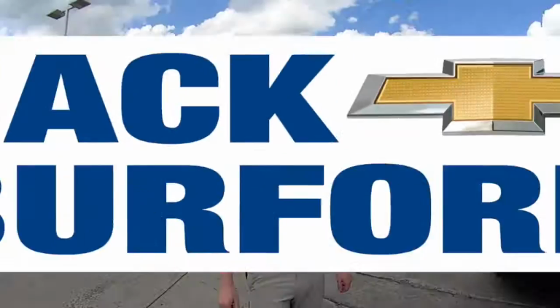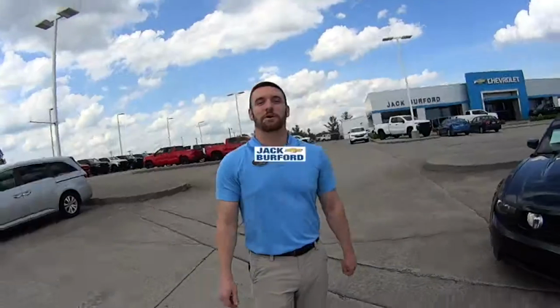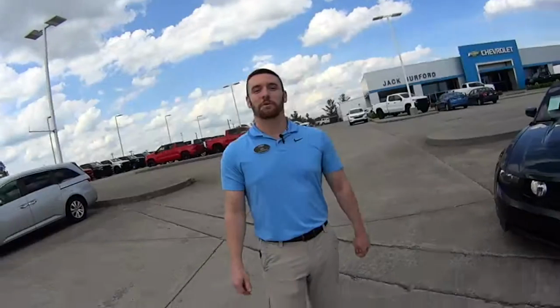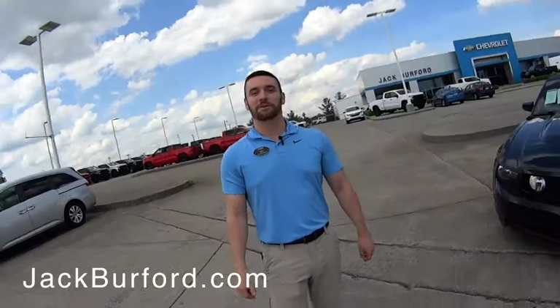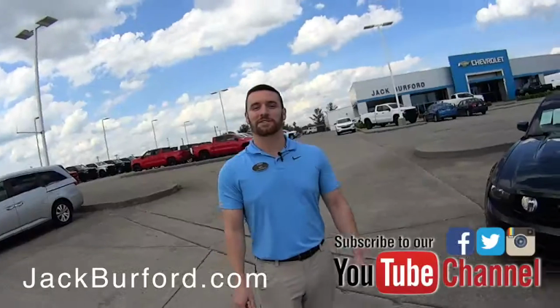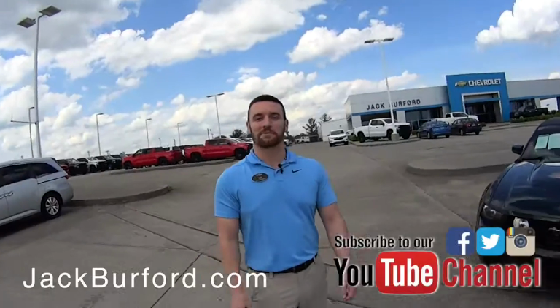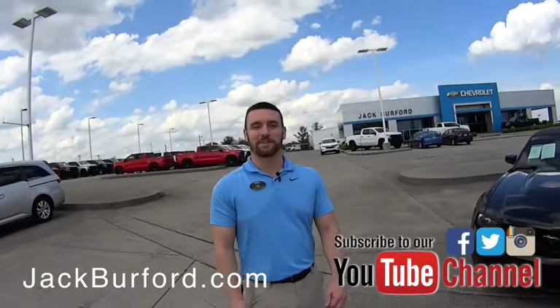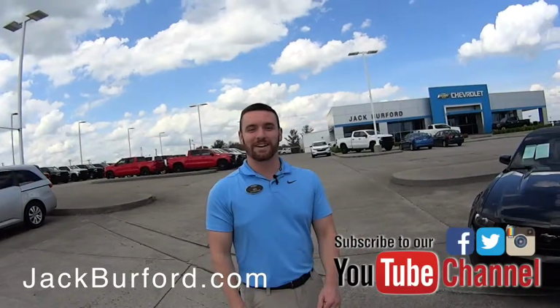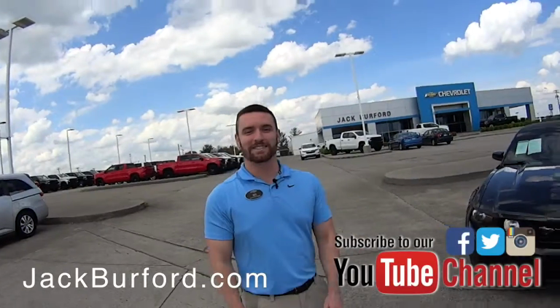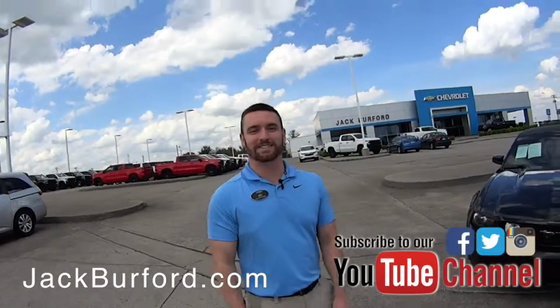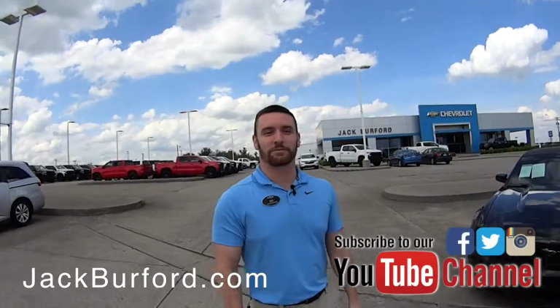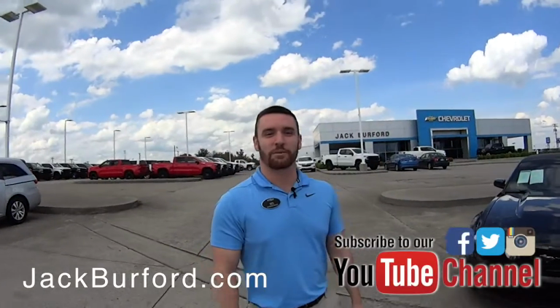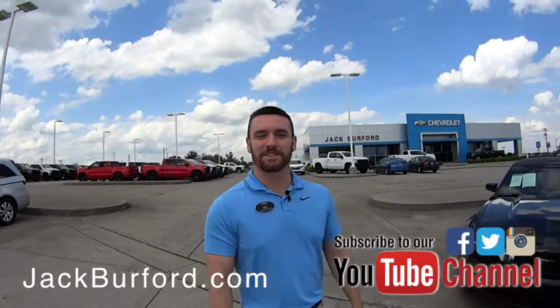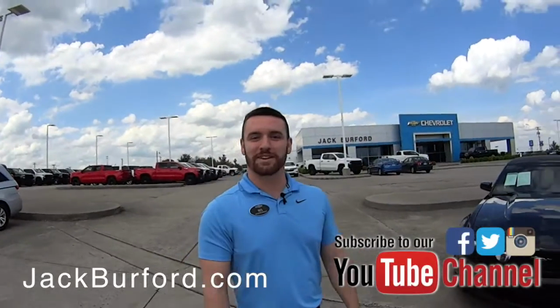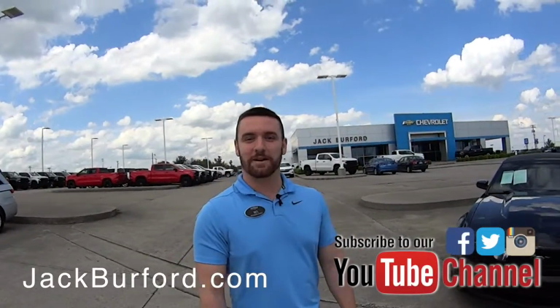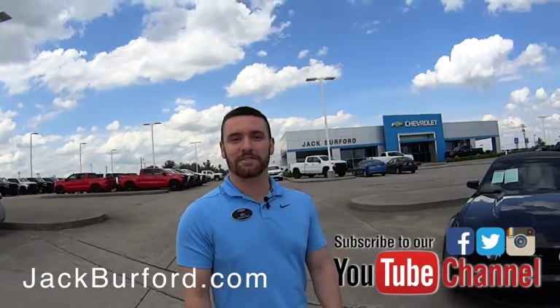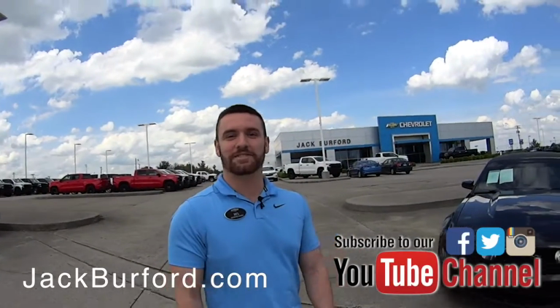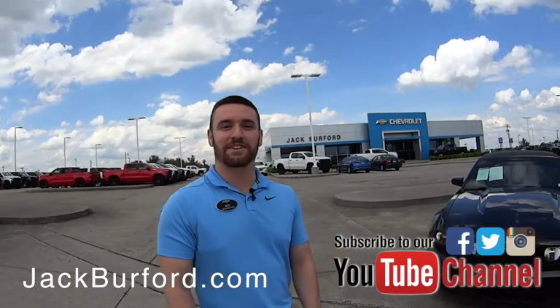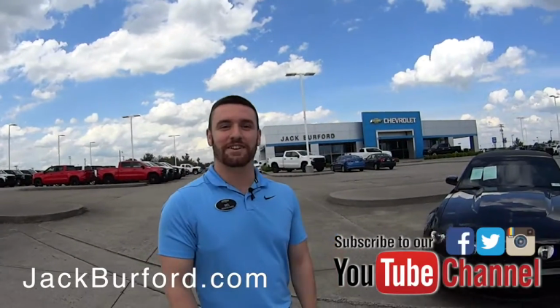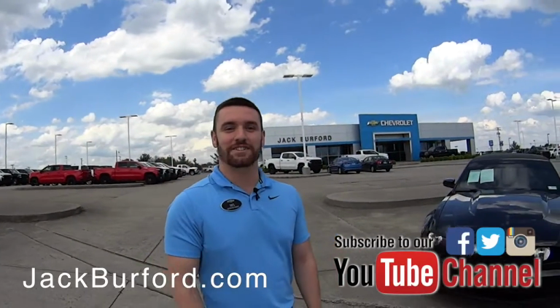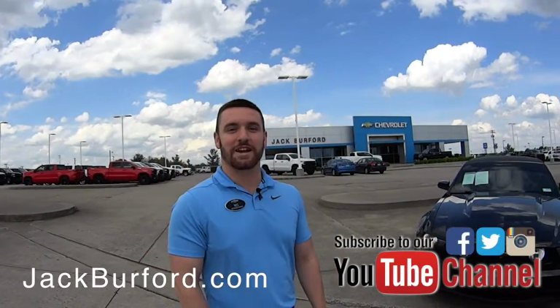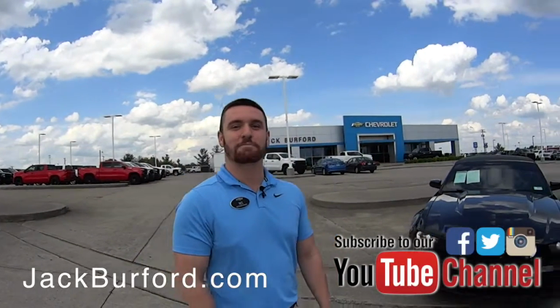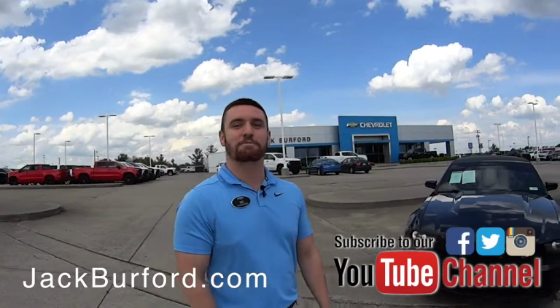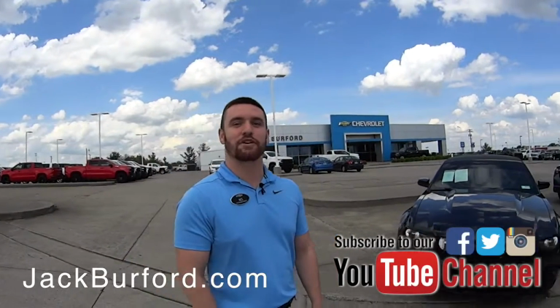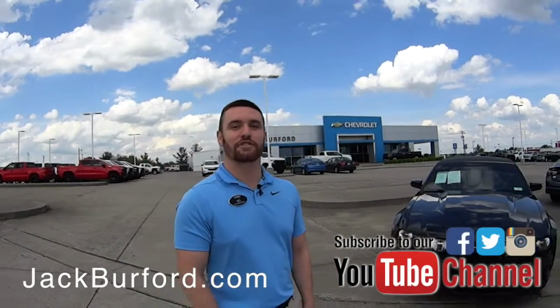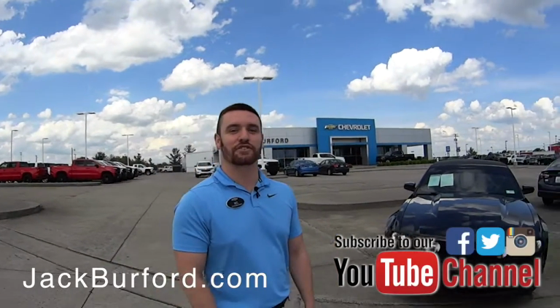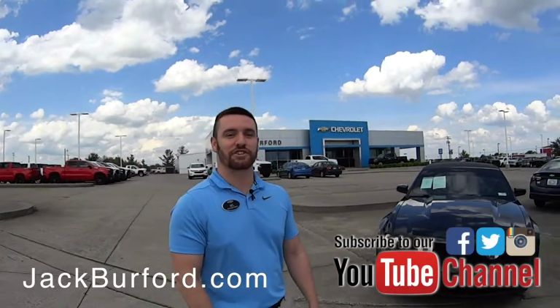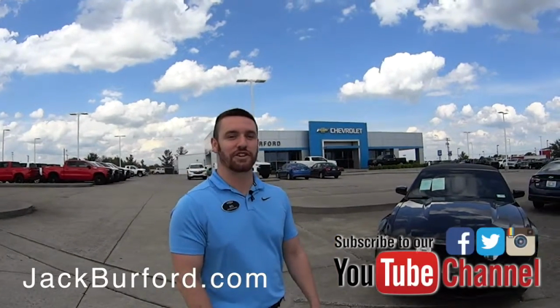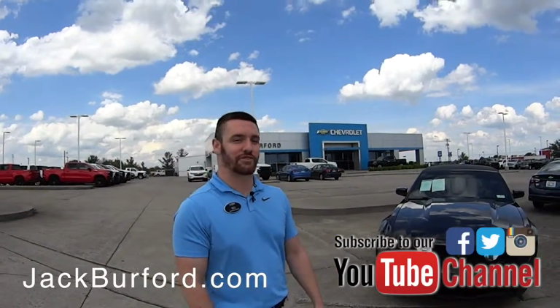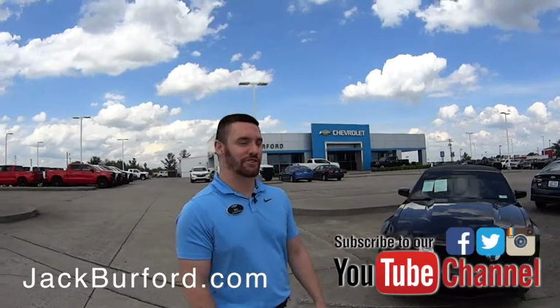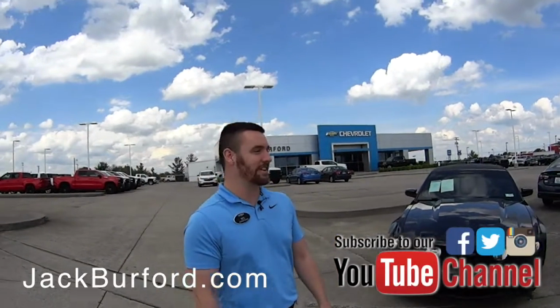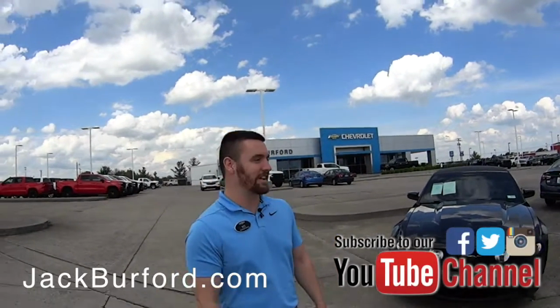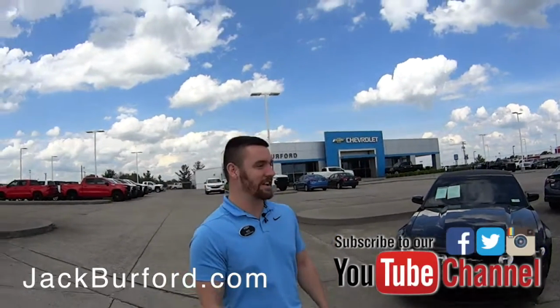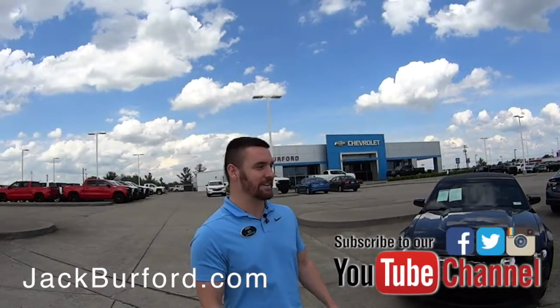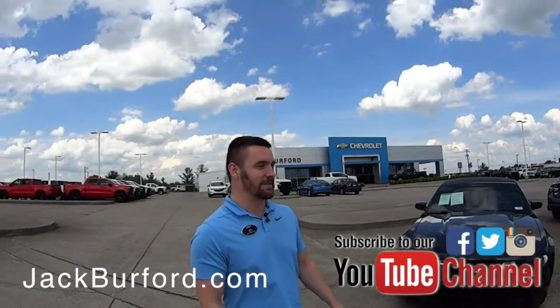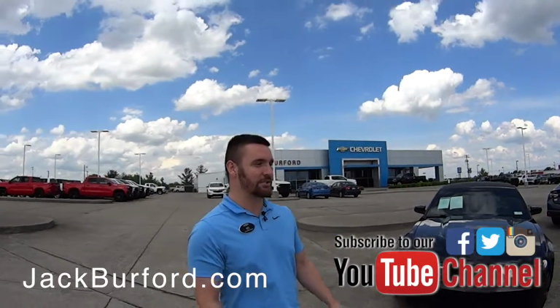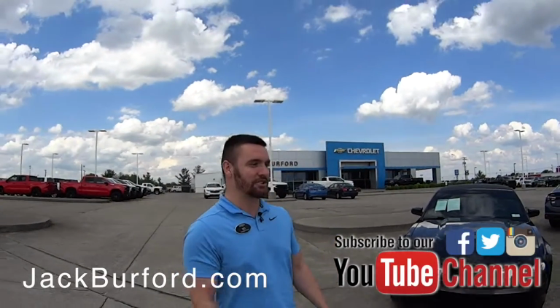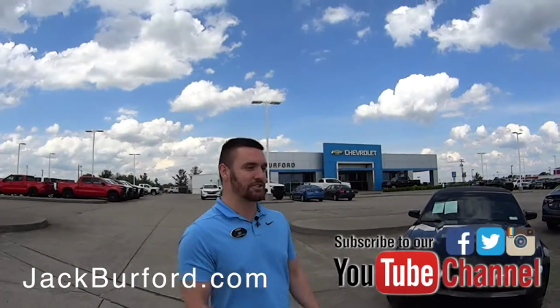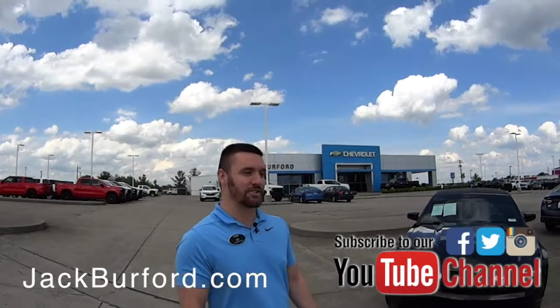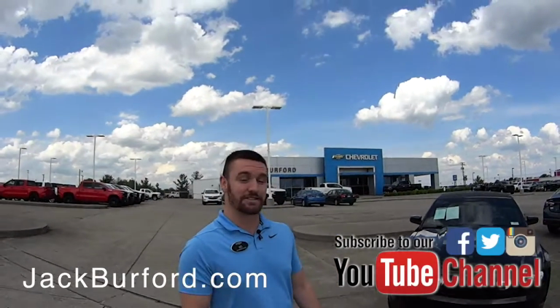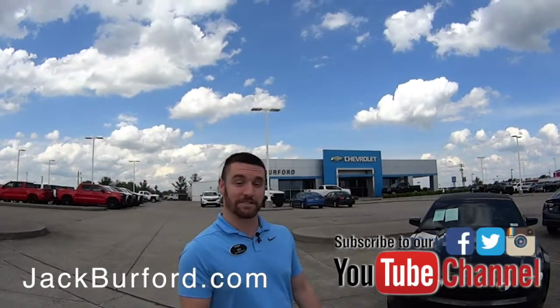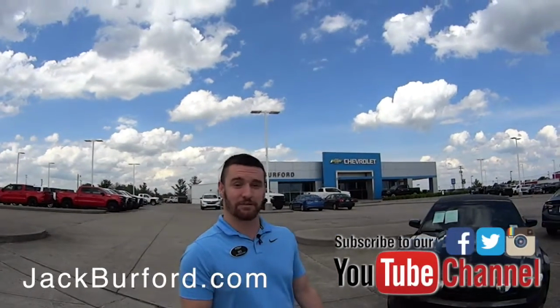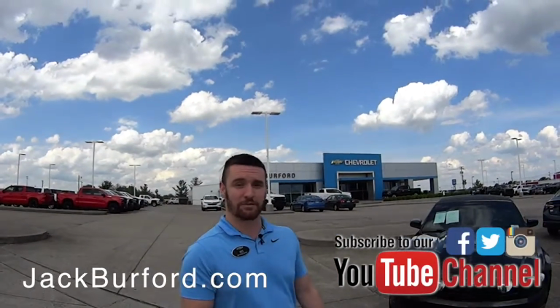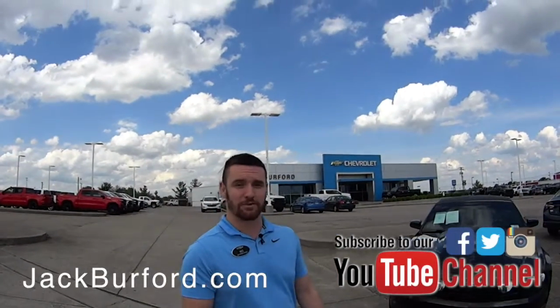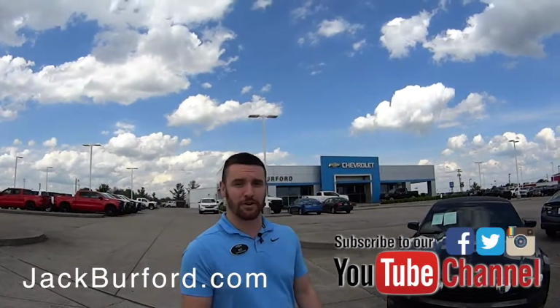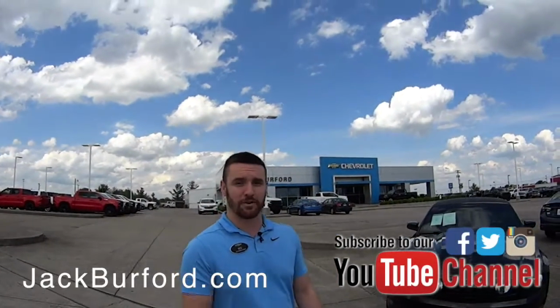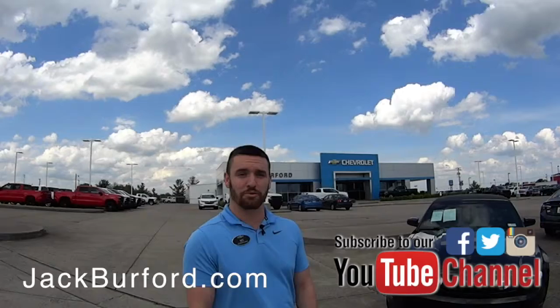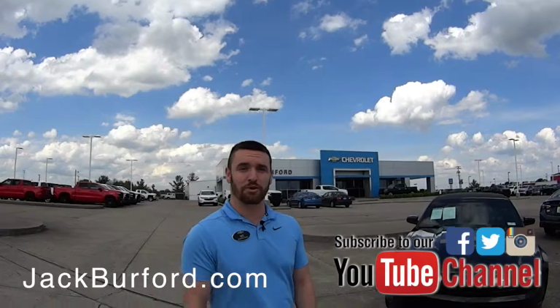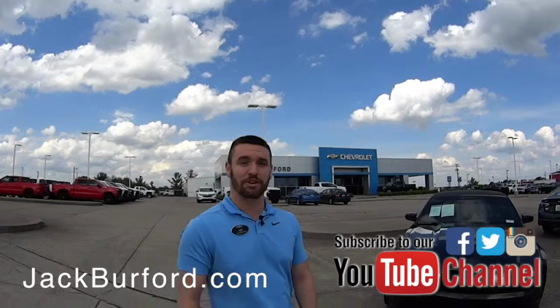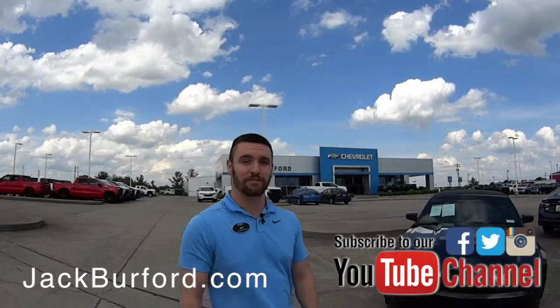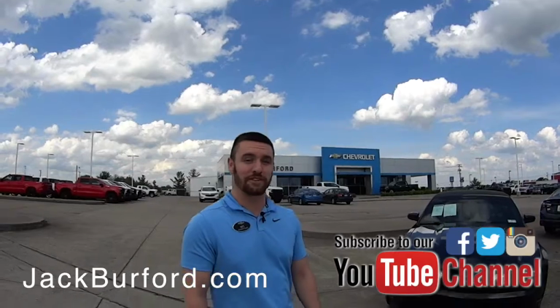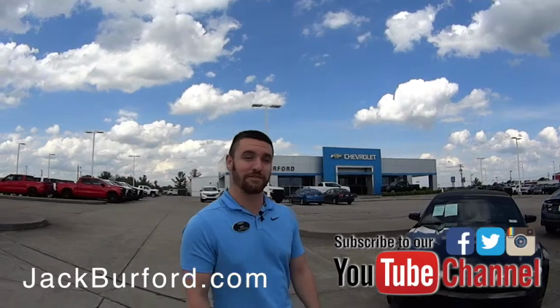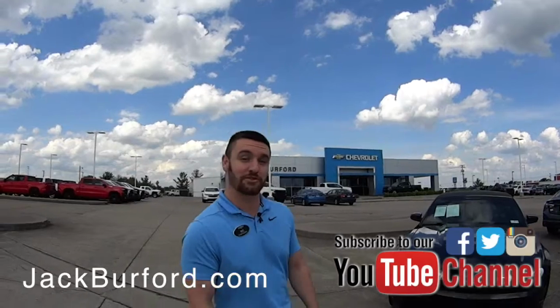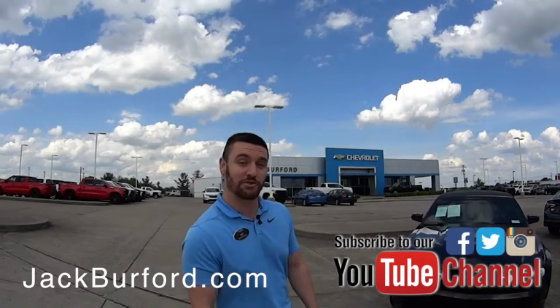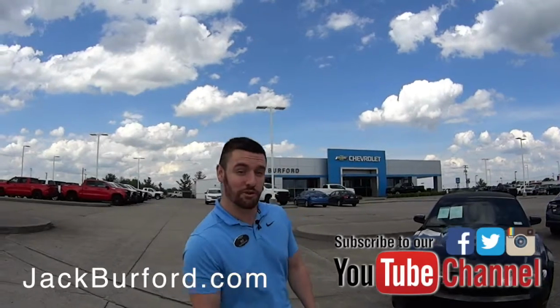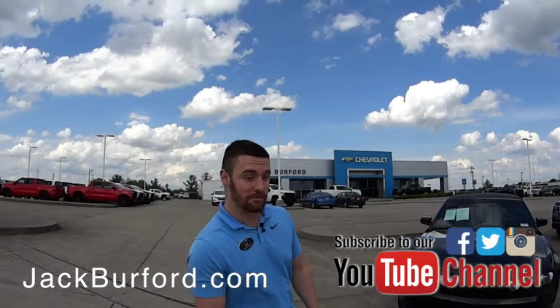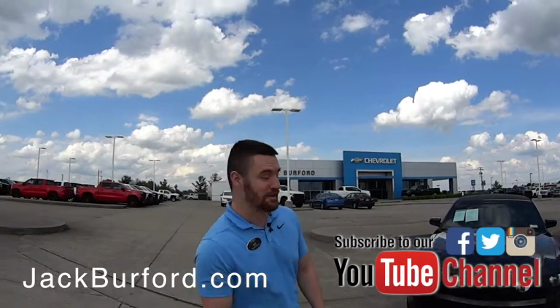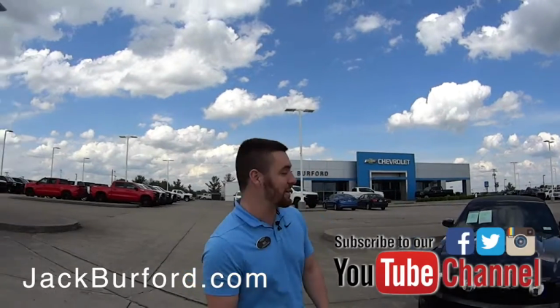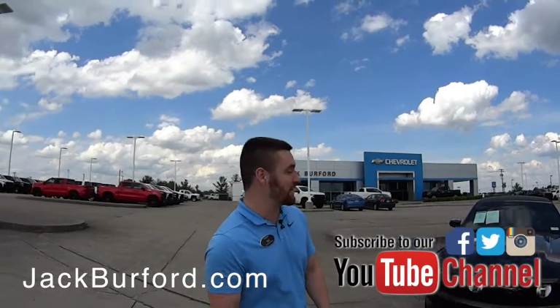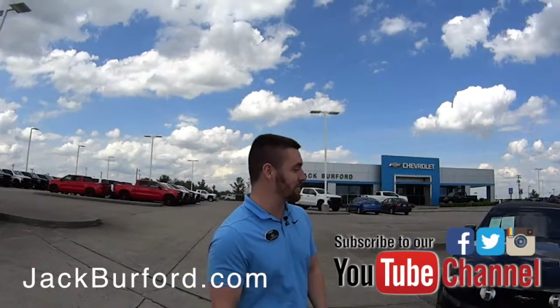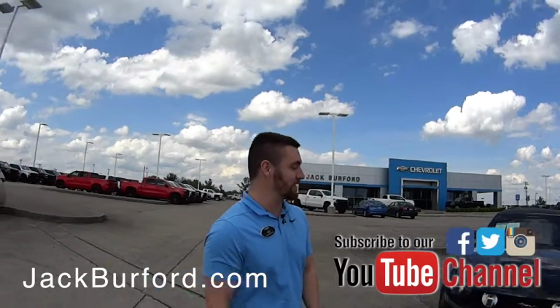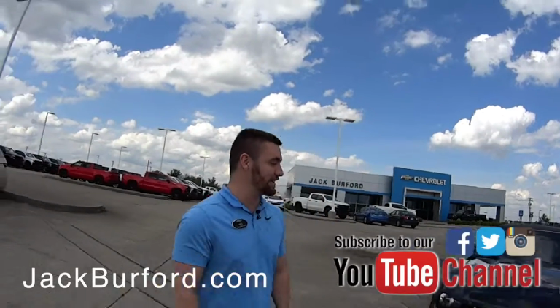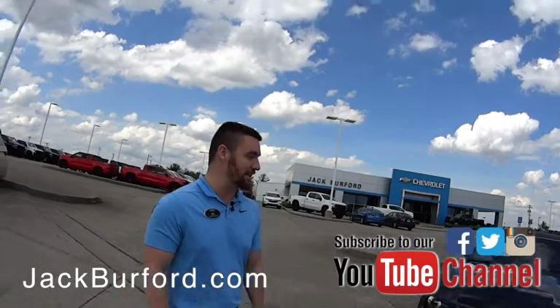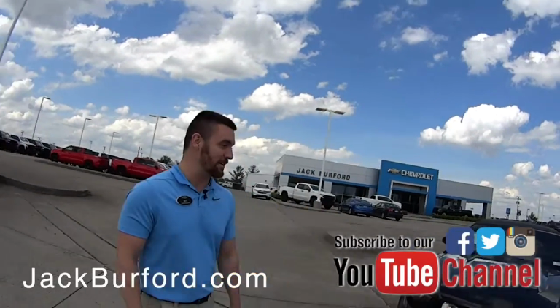What's up guys, Wes Cummins here at Jack Burford Chevrolet. I'm going to show you some of our pre-owned inventory we have right now.